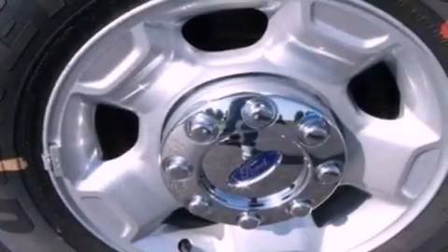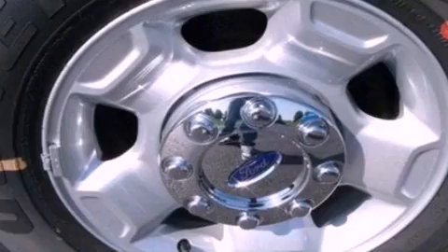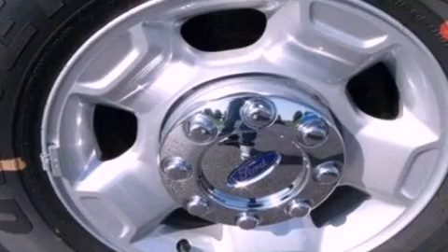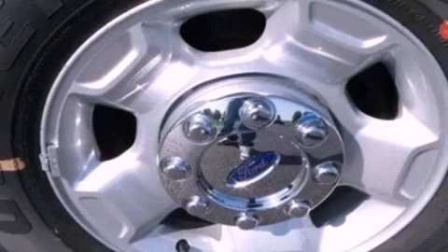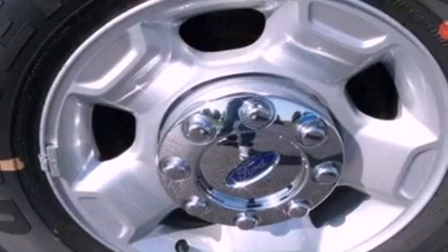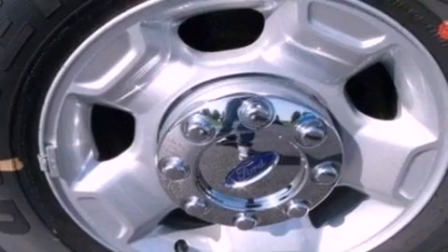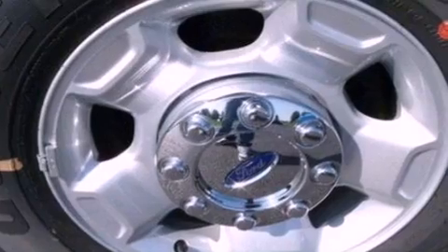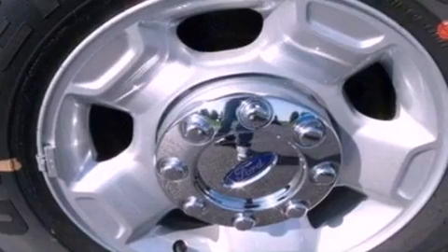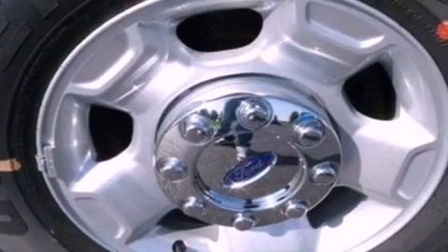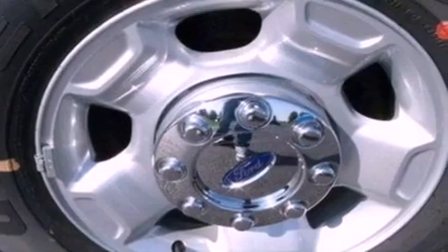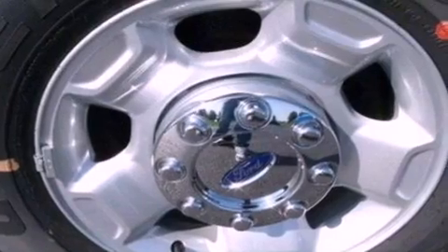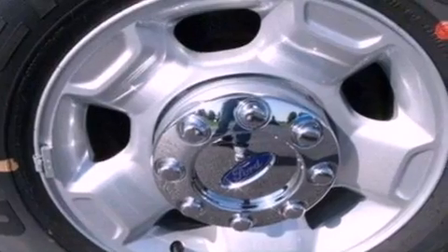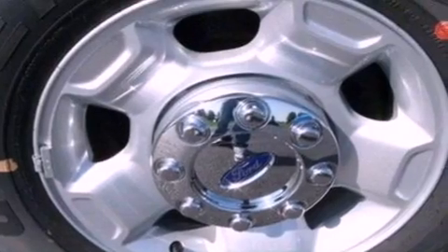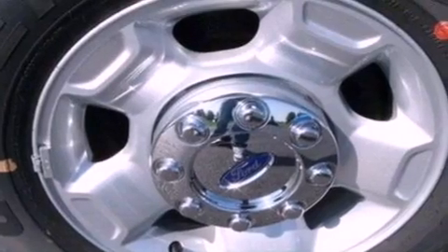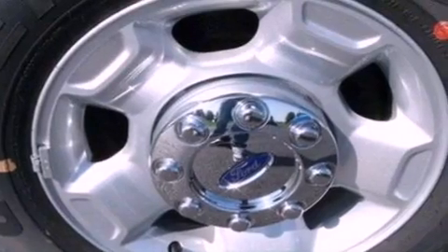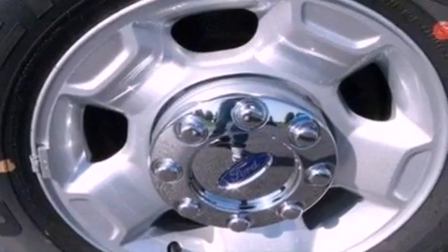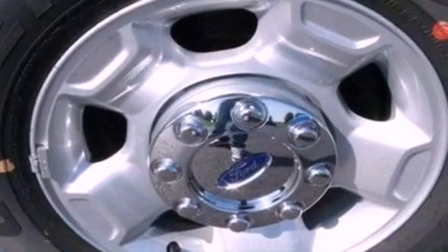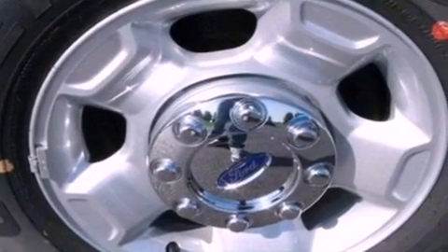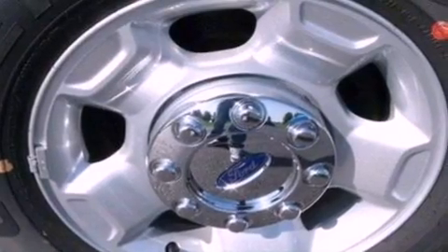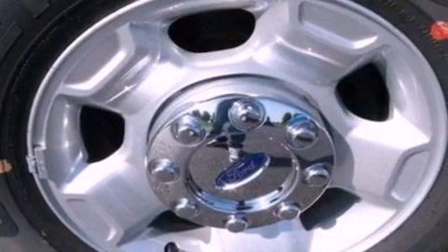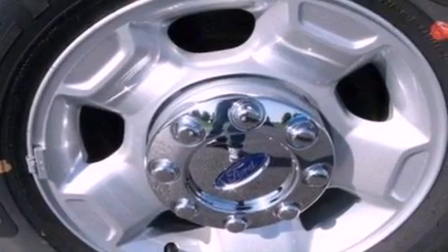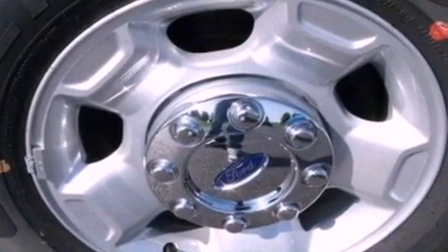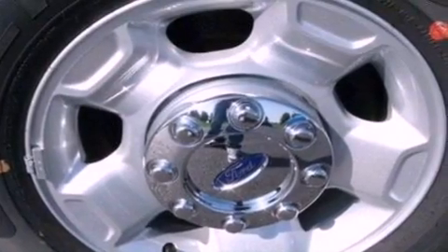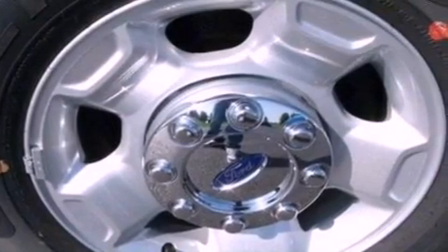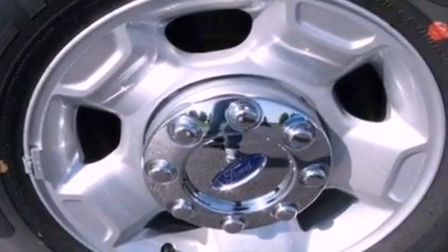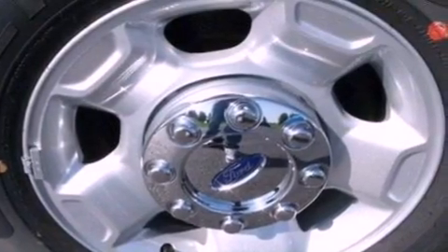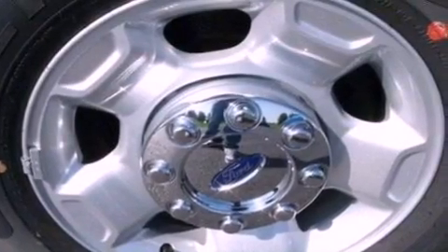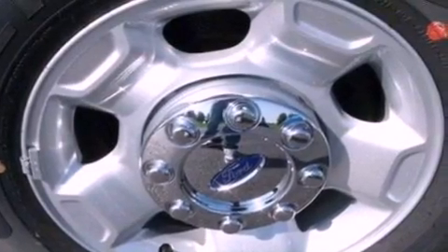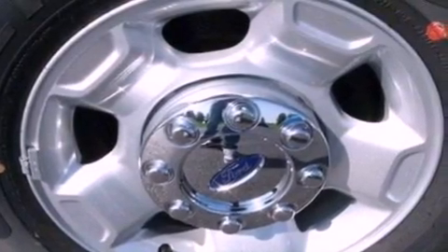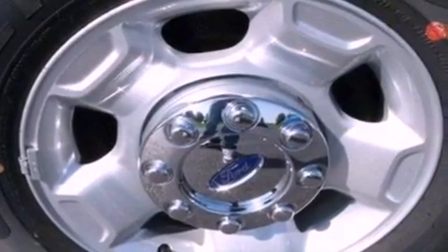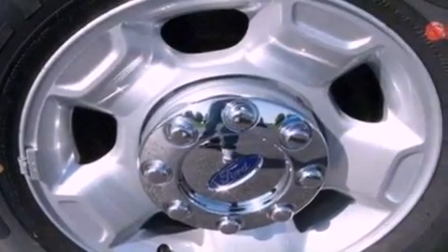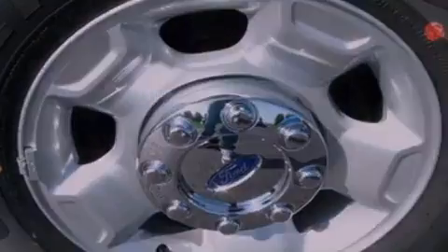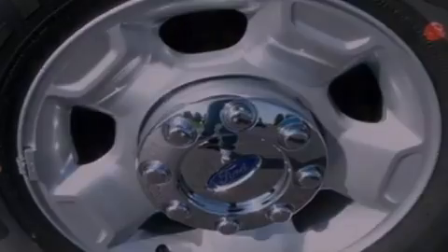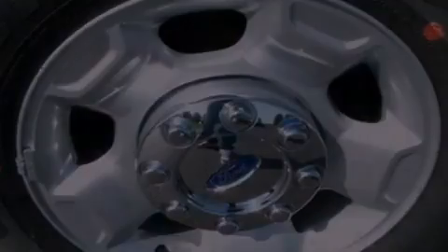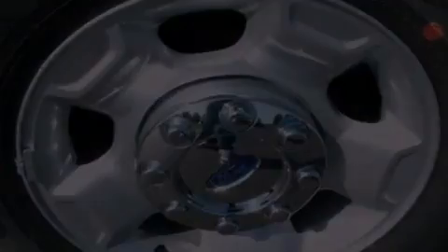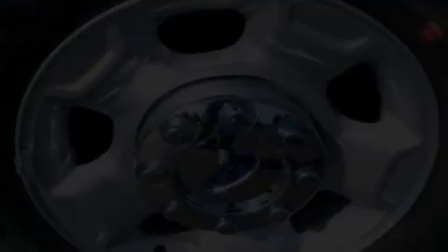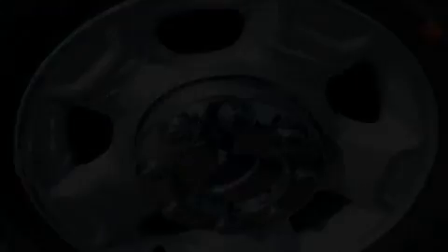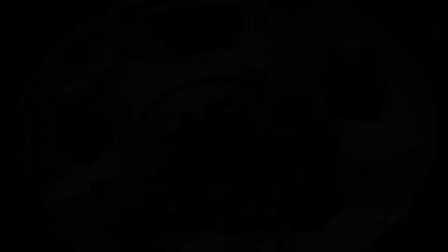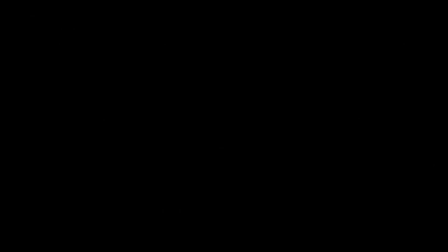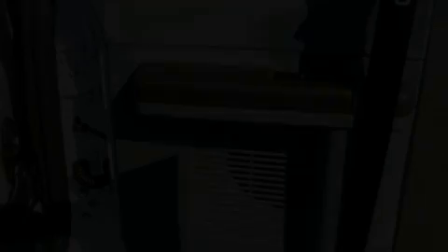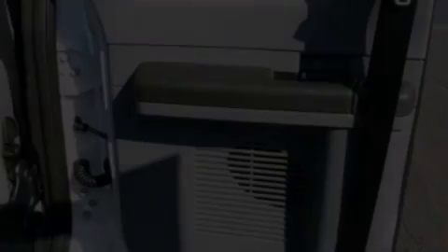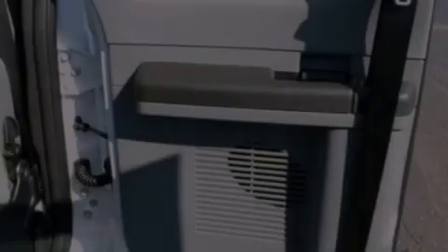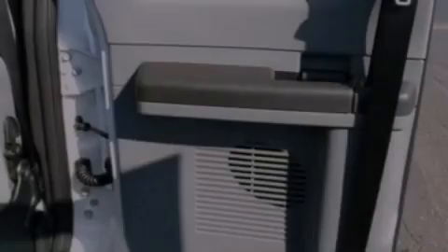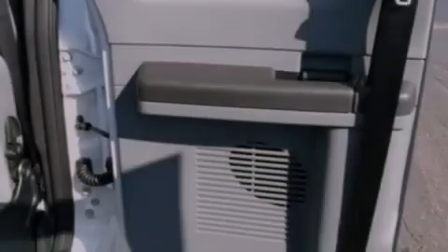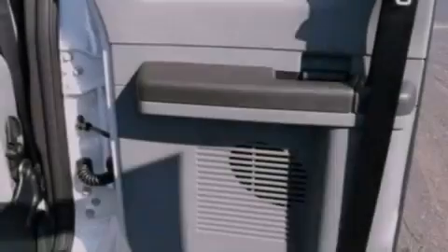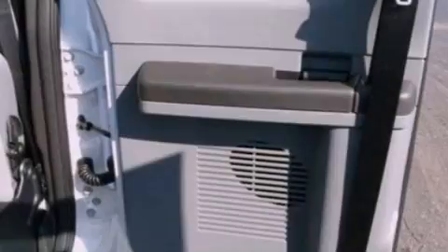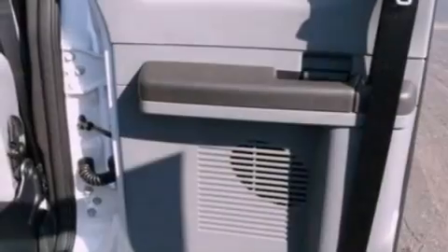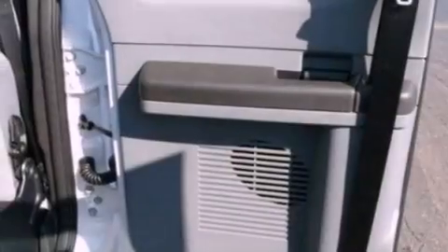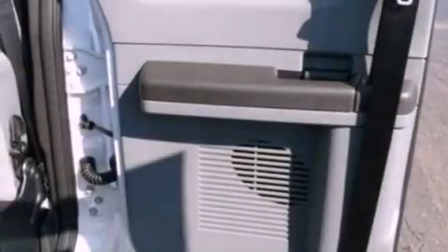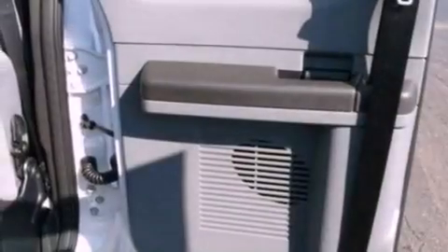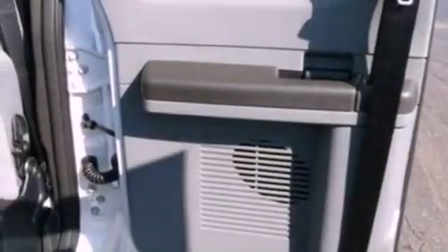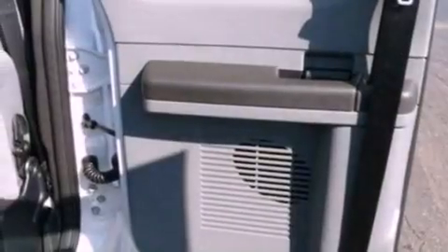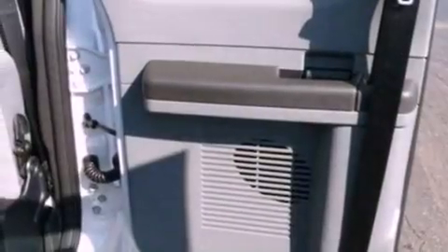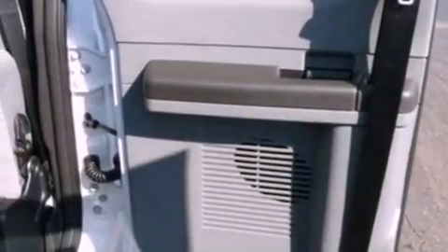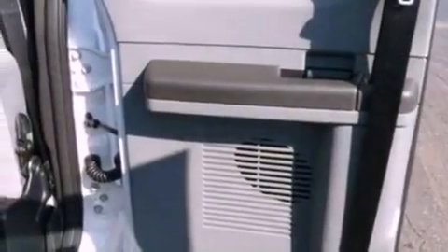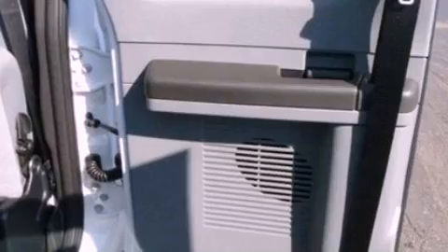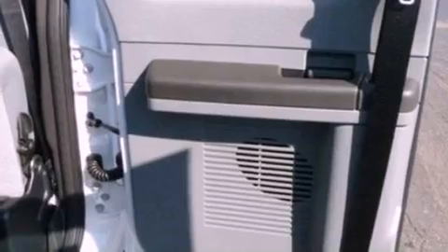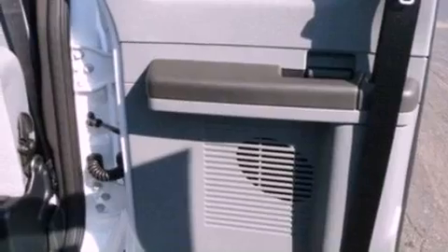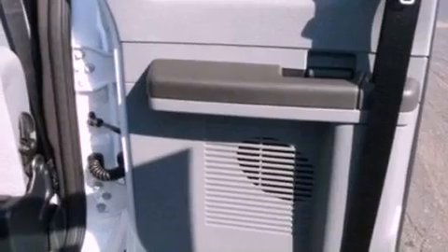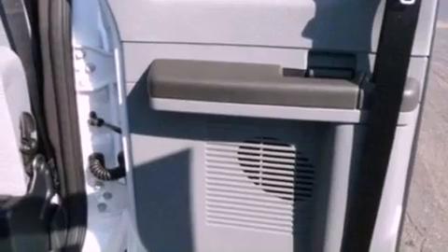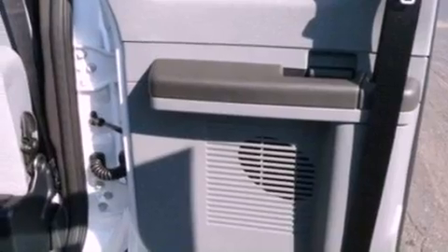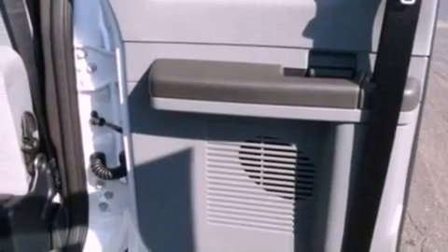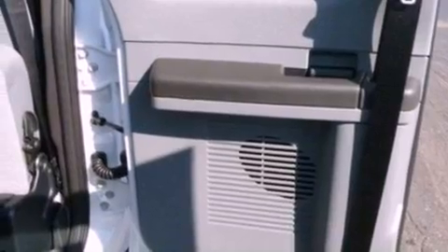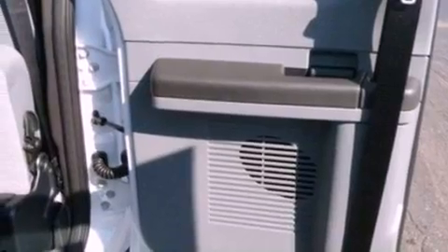An anti-lock braking system, side curtain airbags, door reinforcement beams, and an adjustable steering wheel.